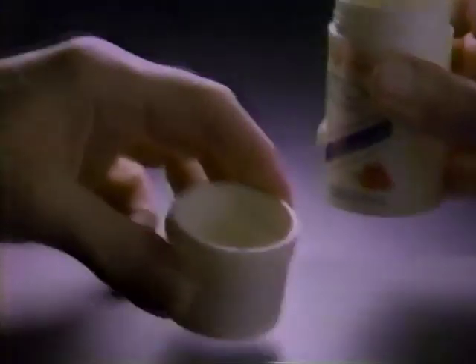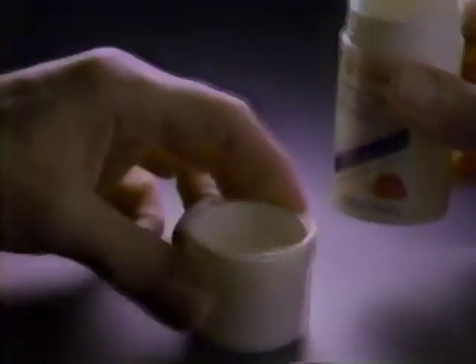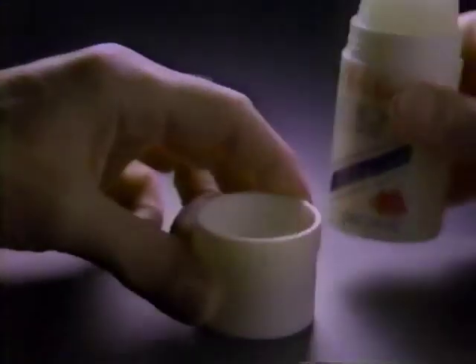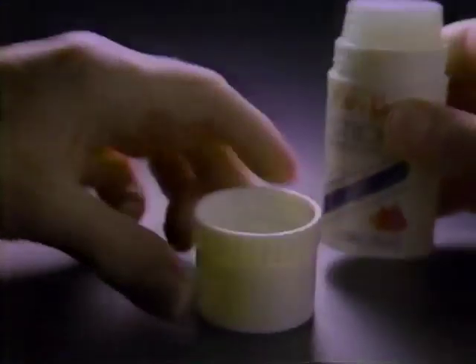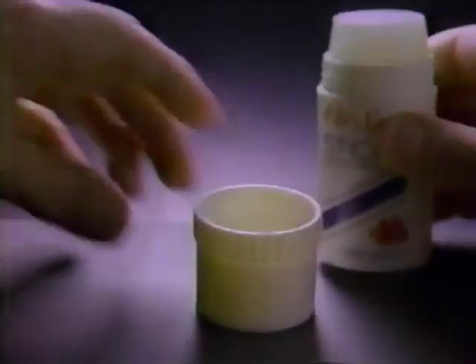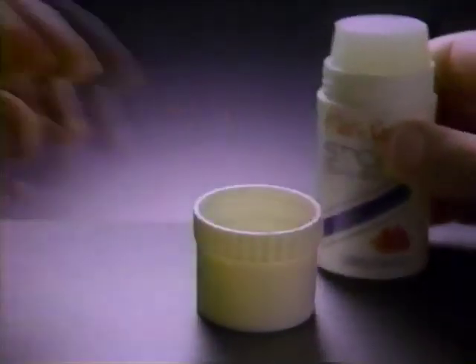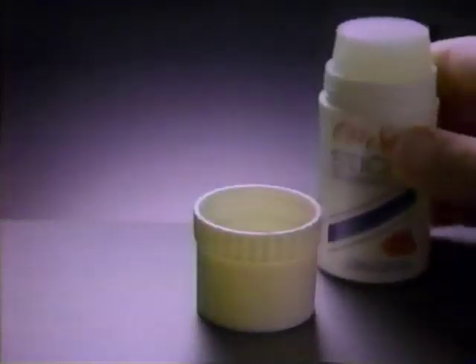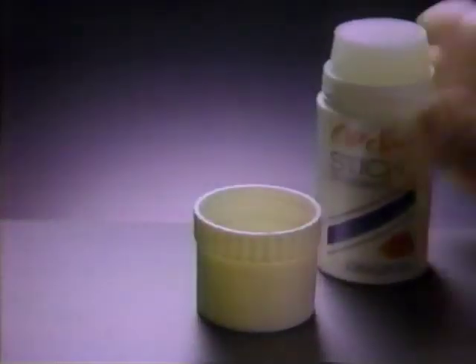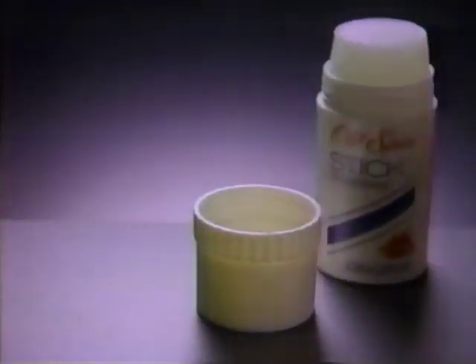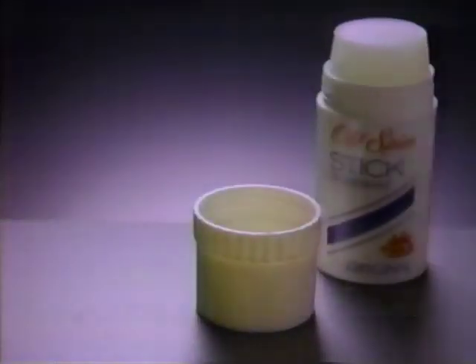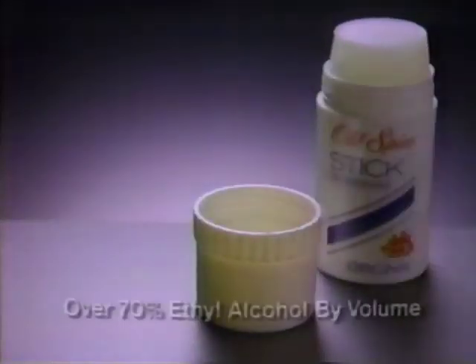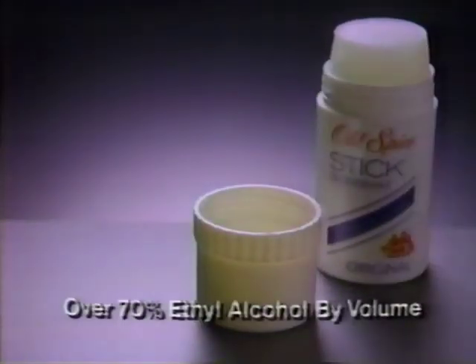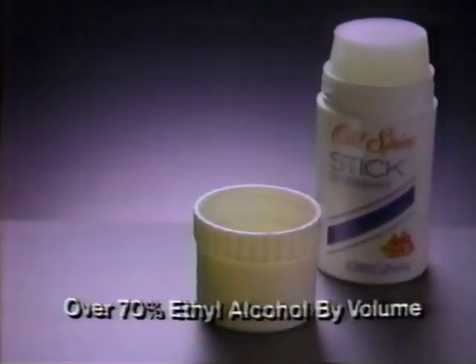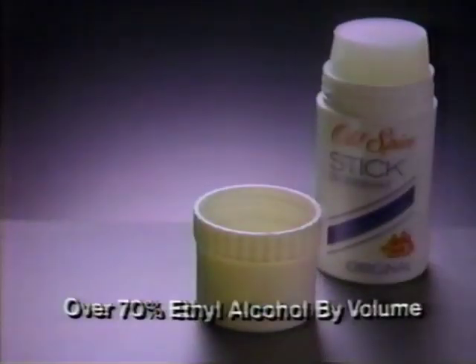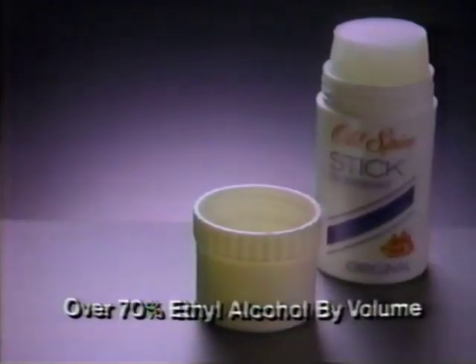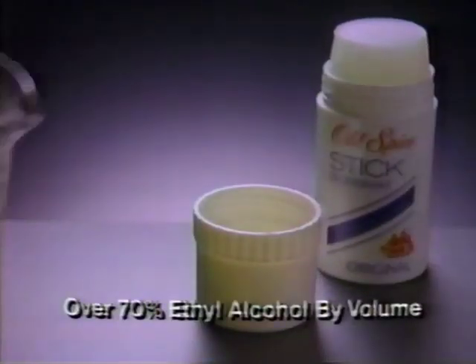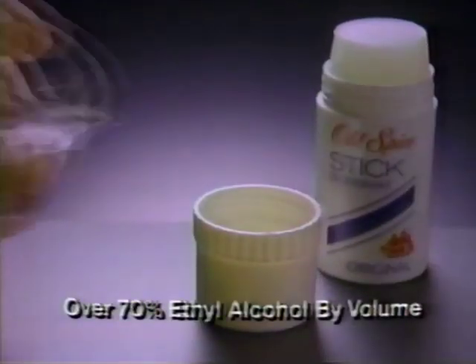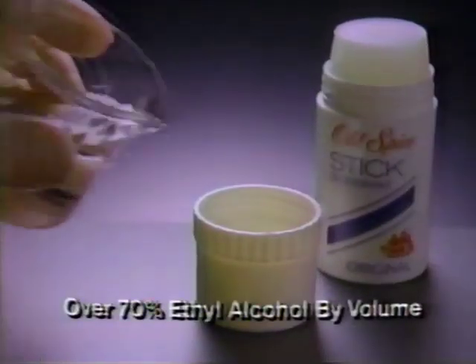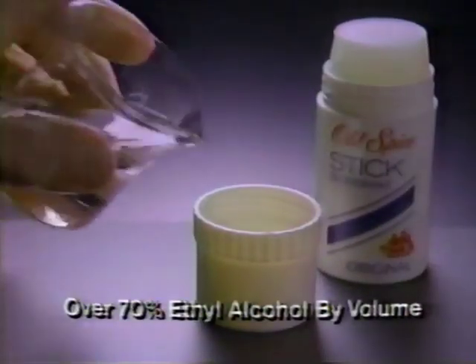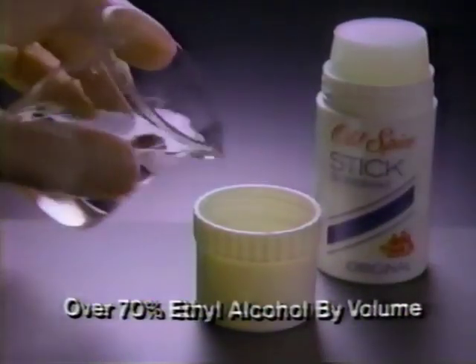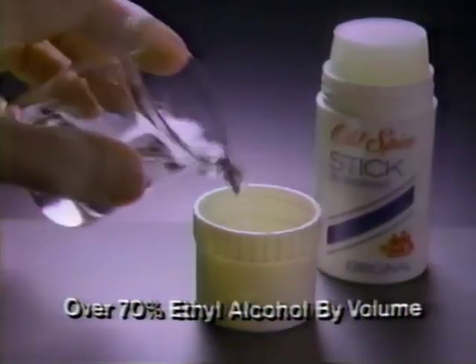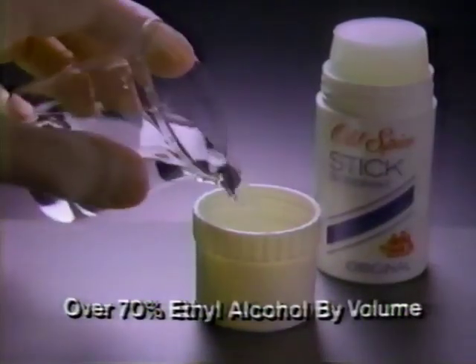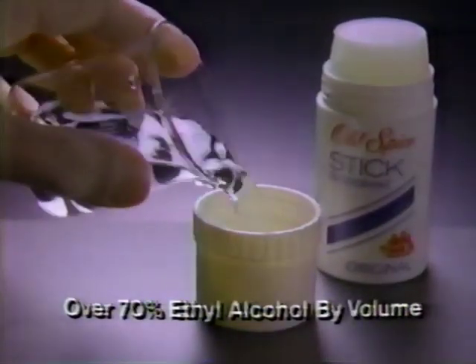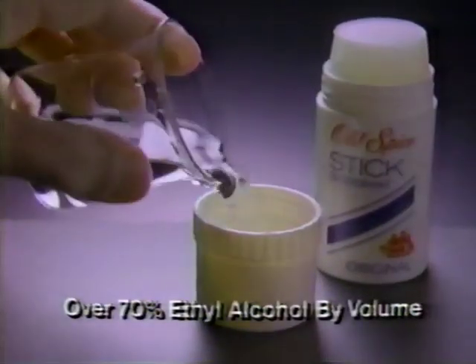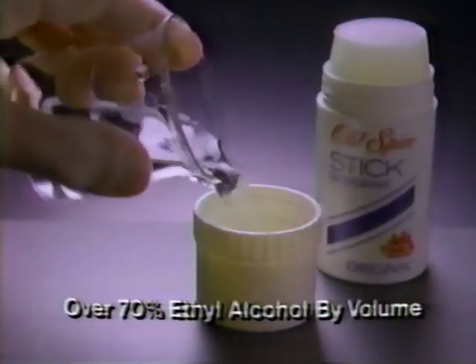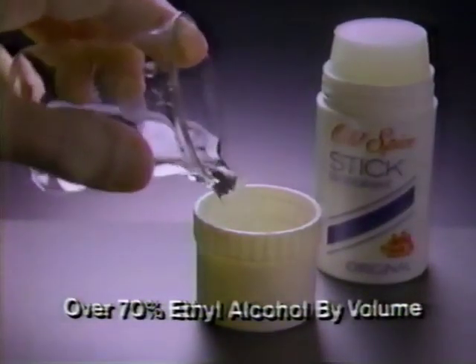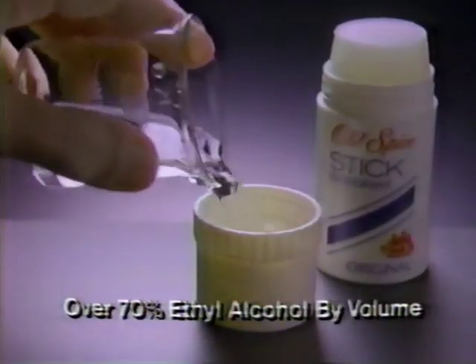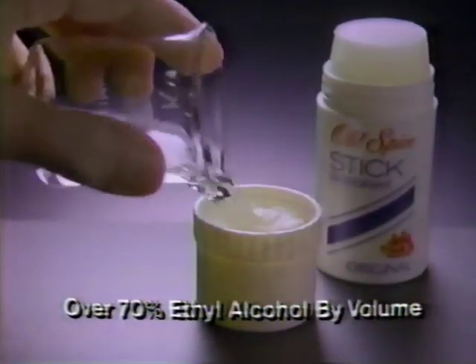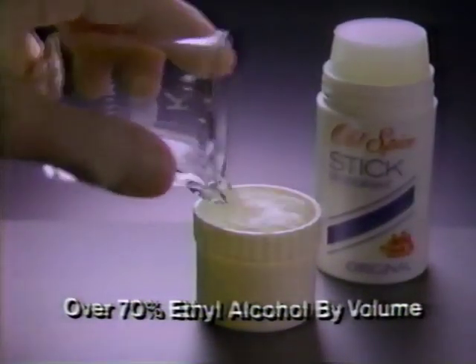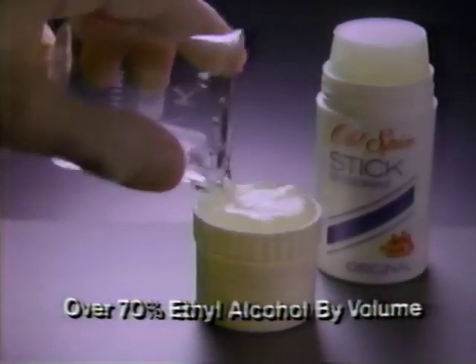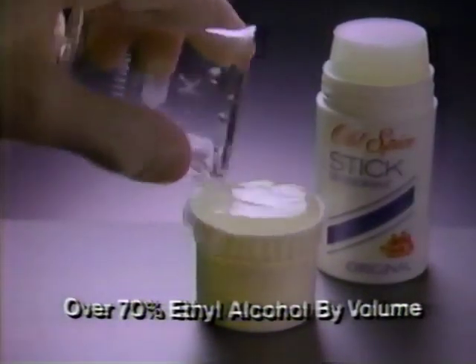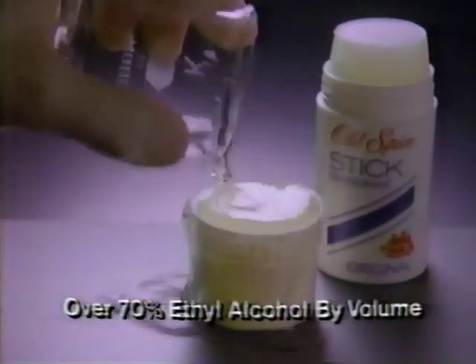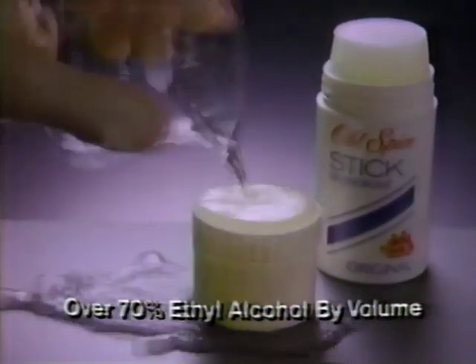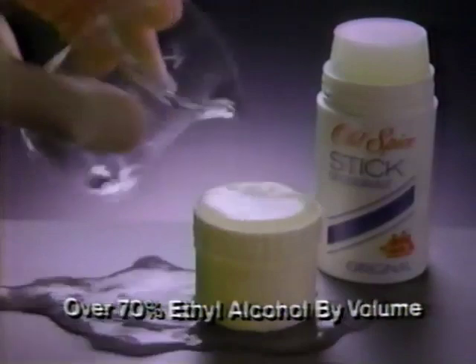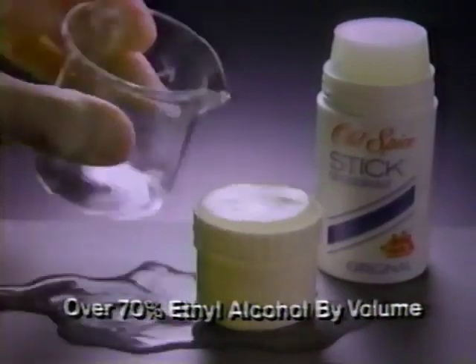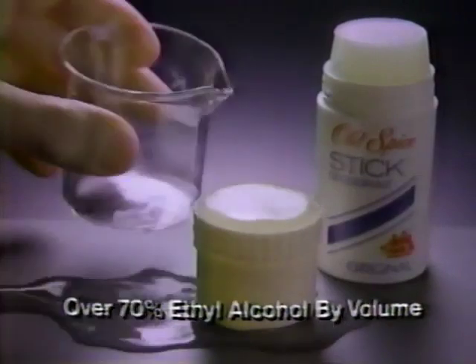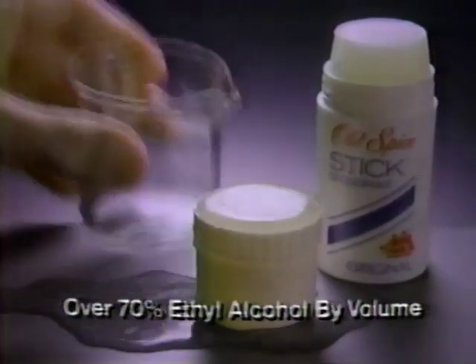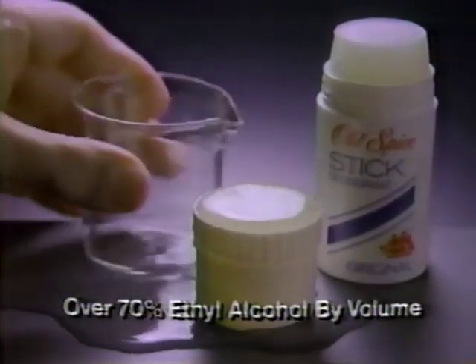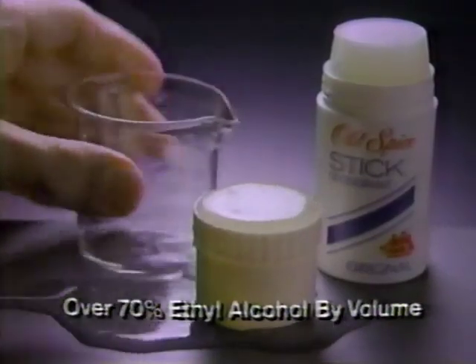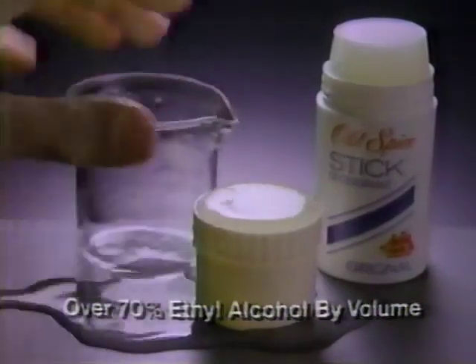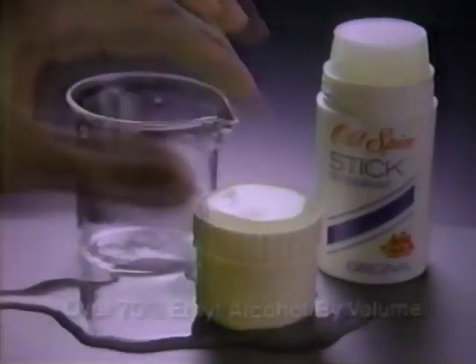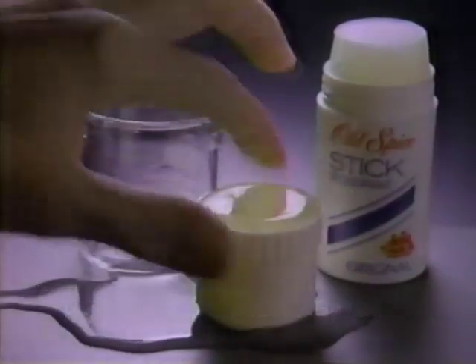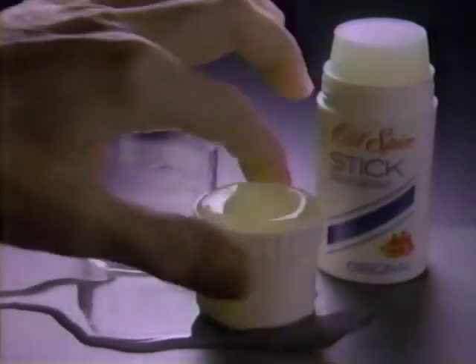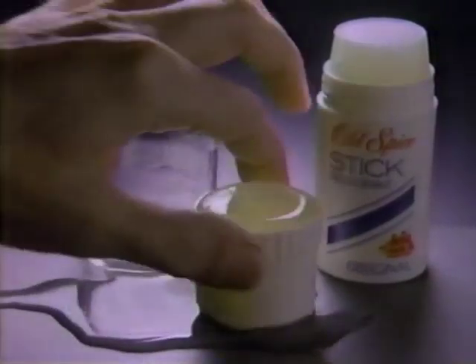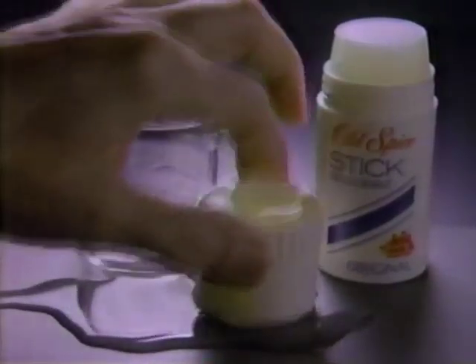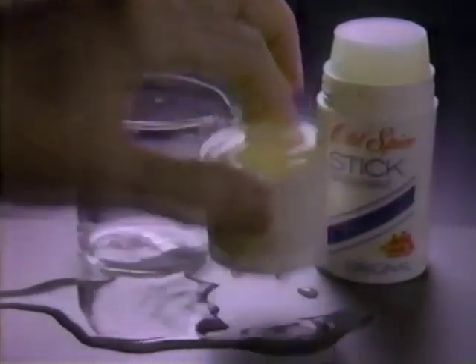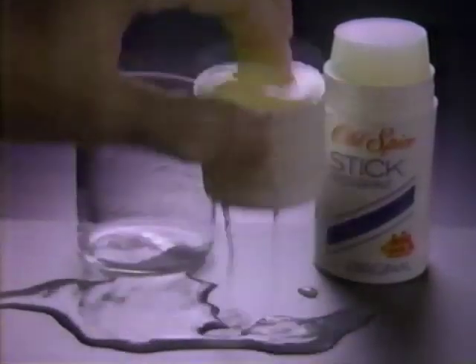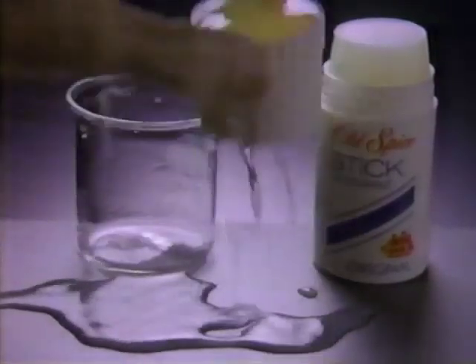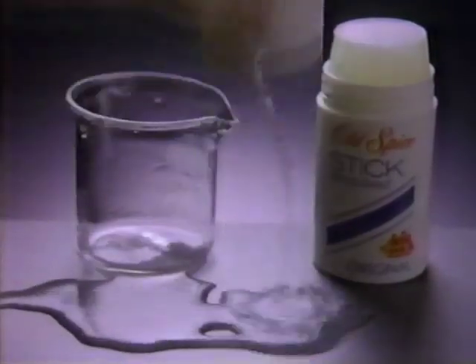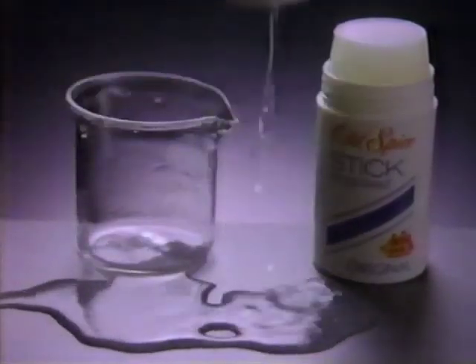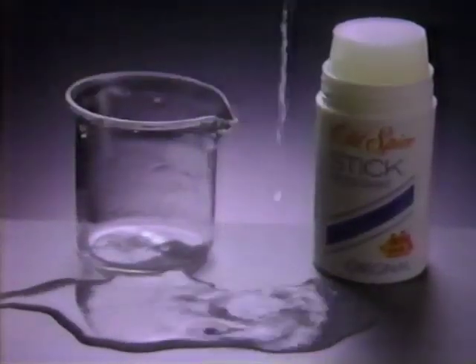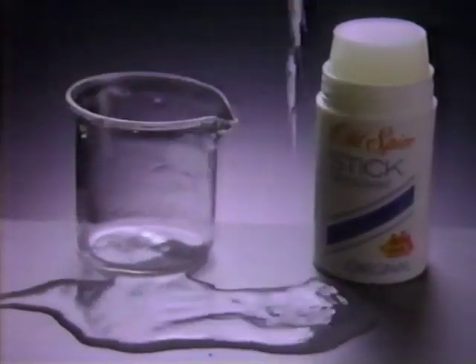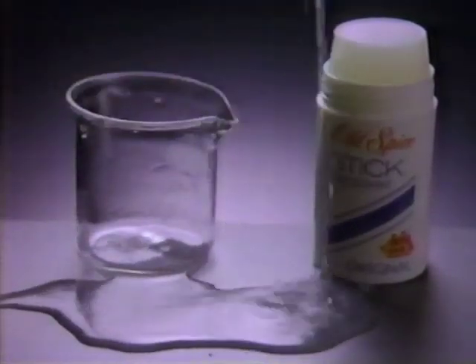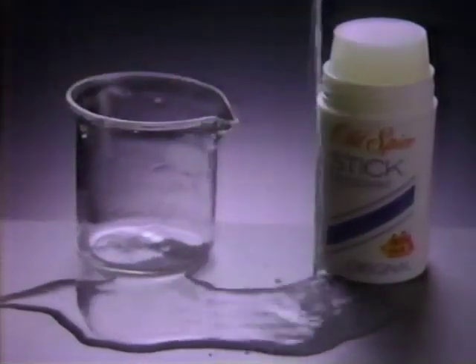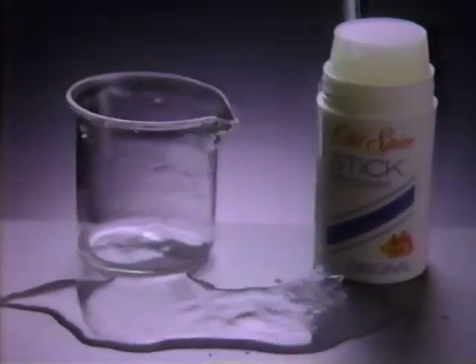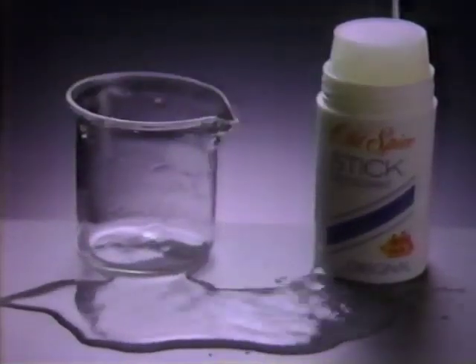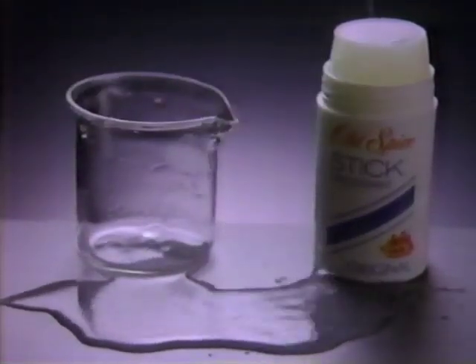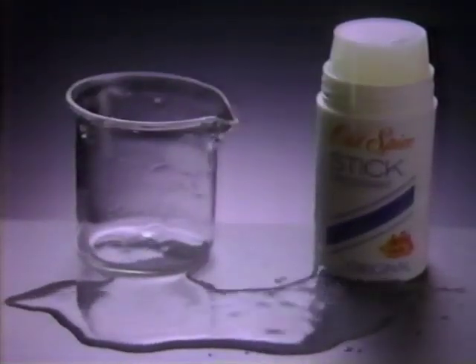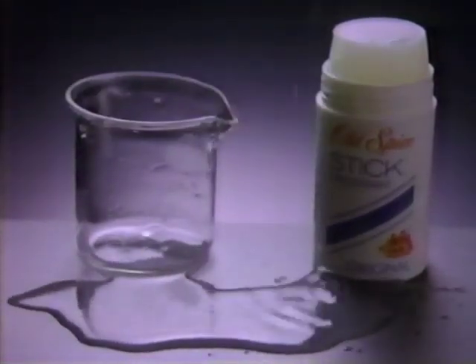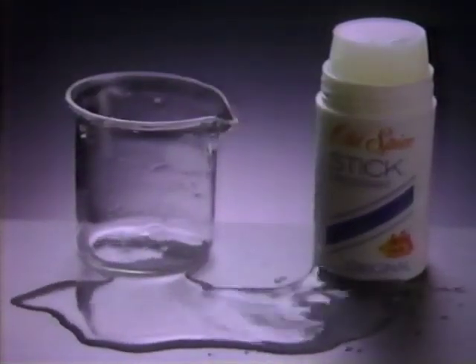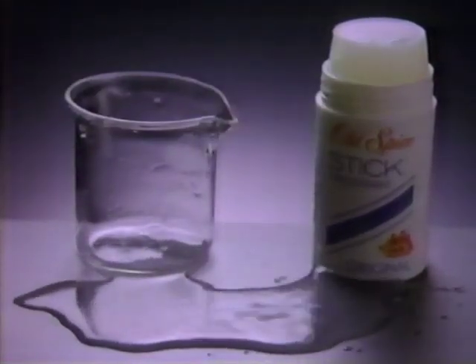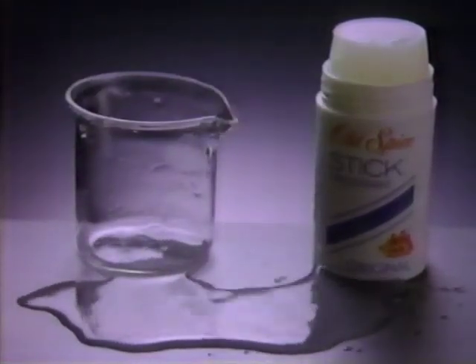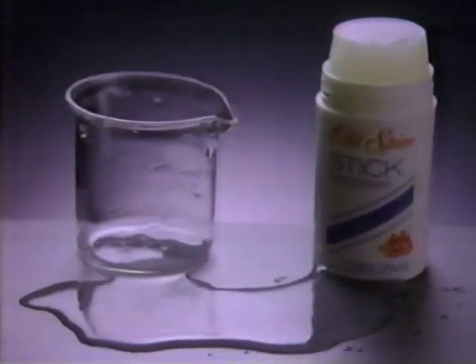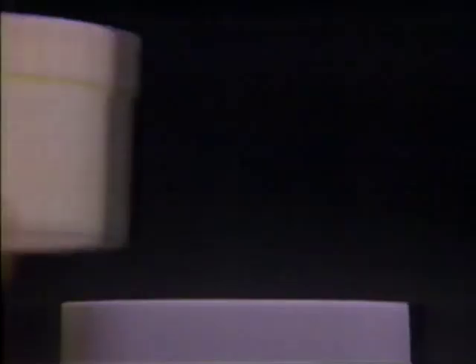Old Spice deodorant is over 70% ethyl alcohol — this much. As the alcohol evaporates, so does some of your protection.